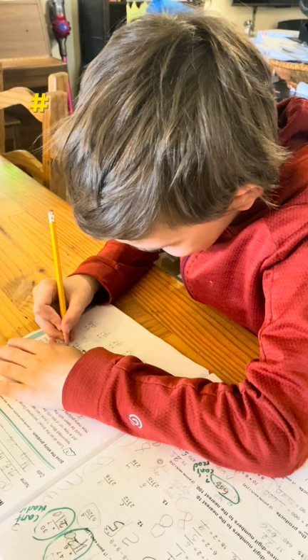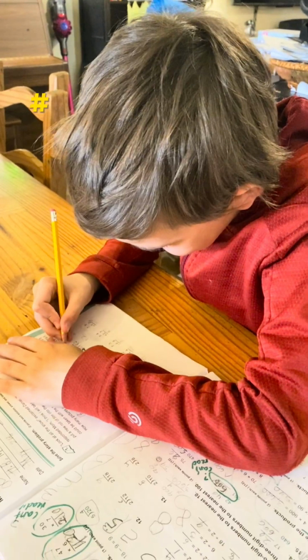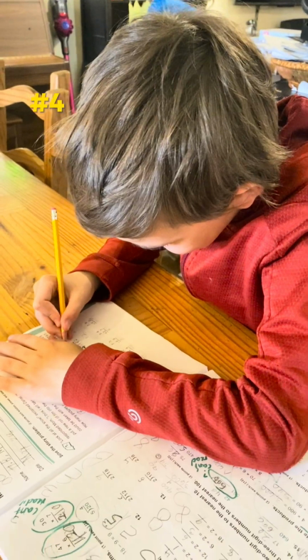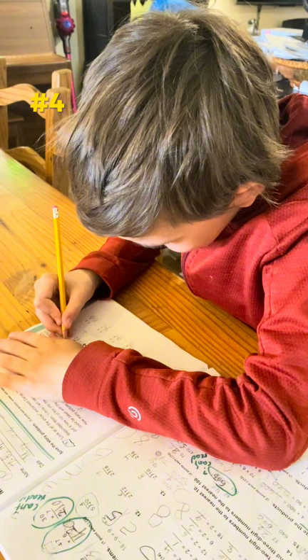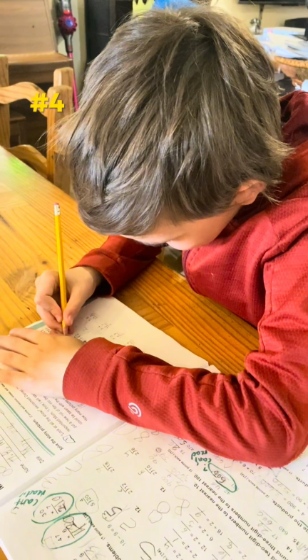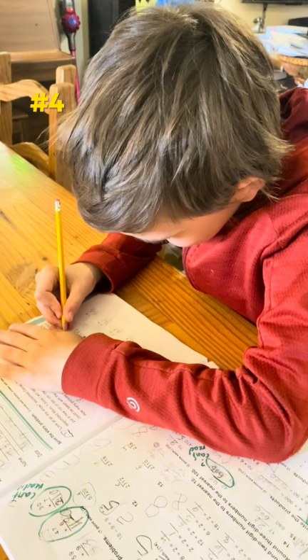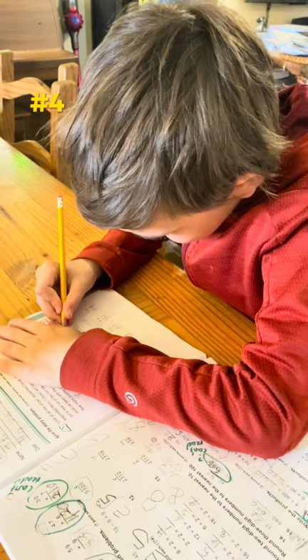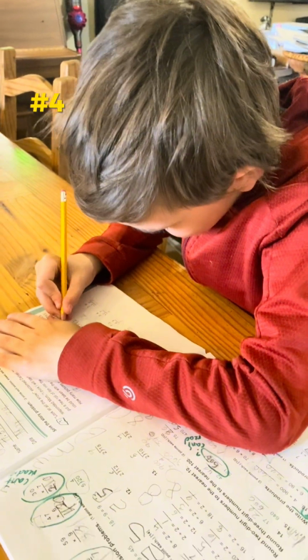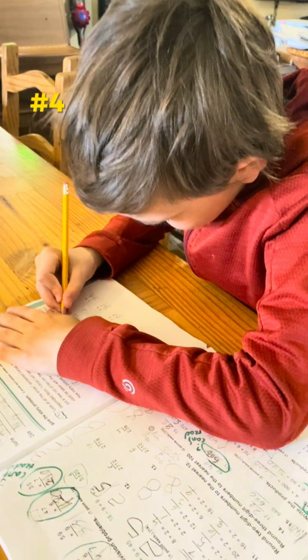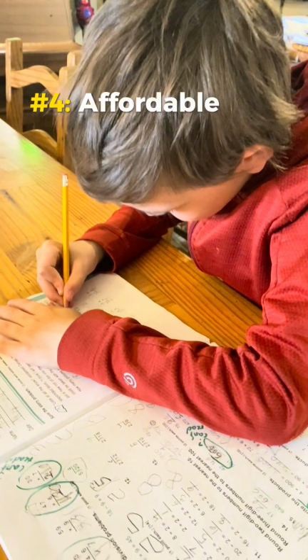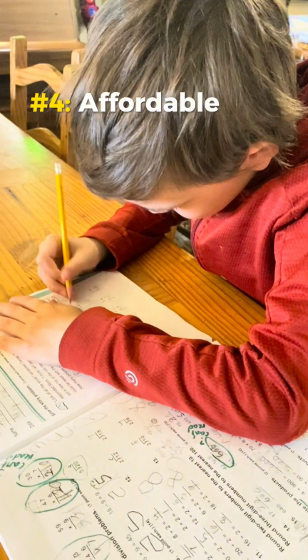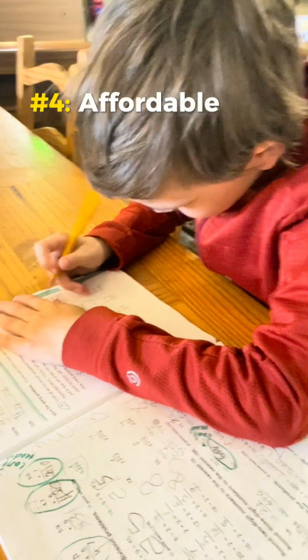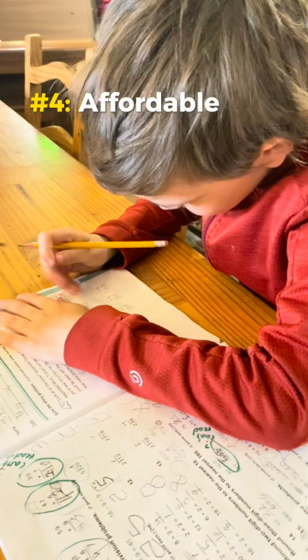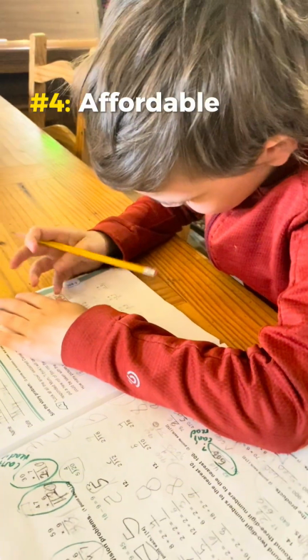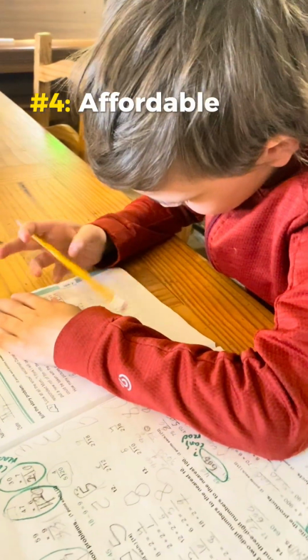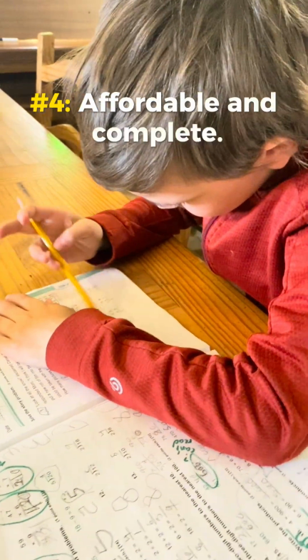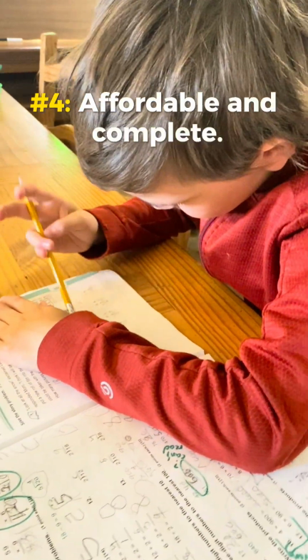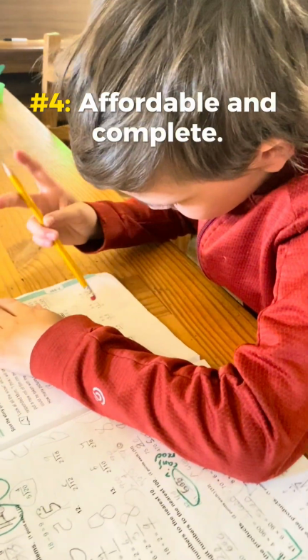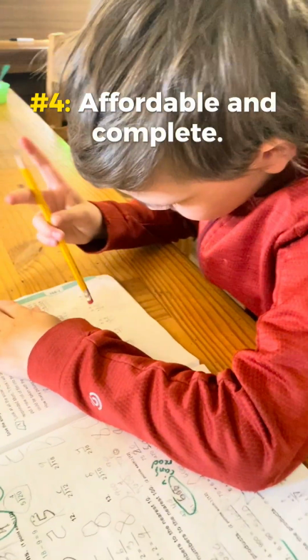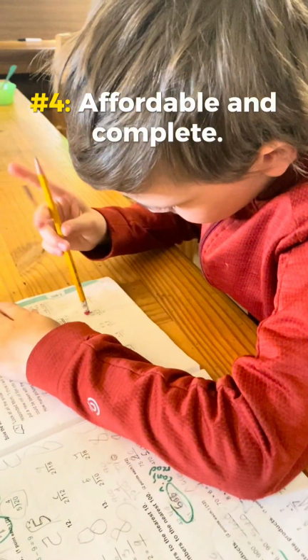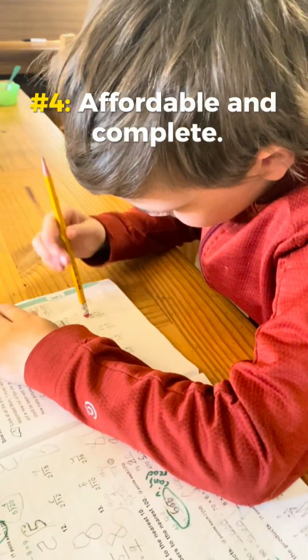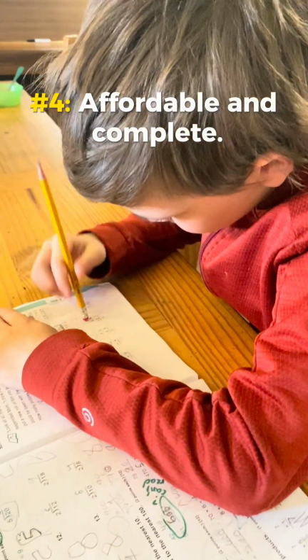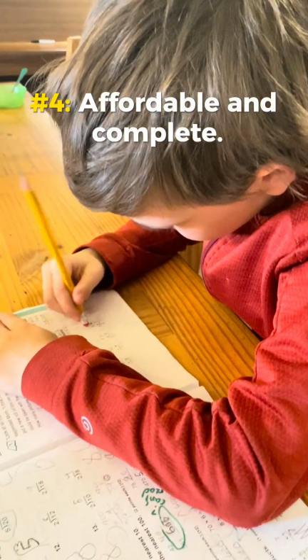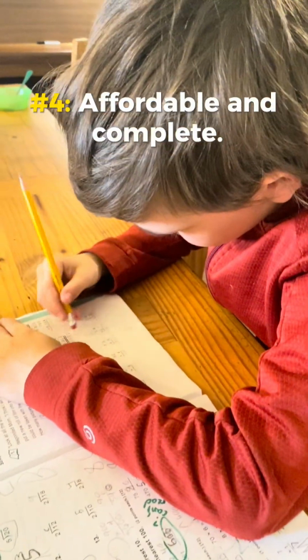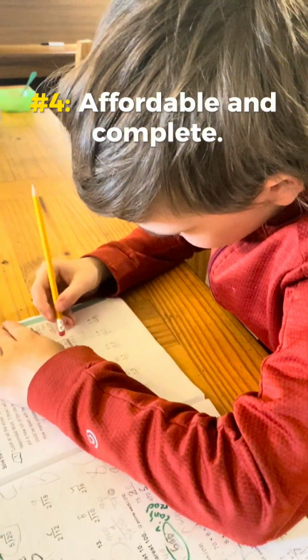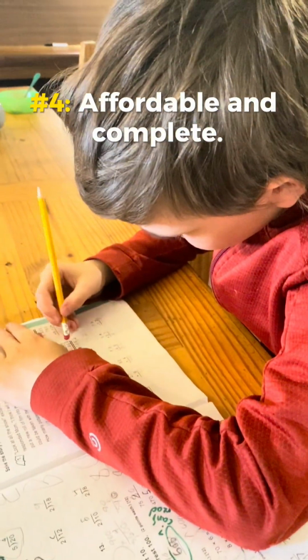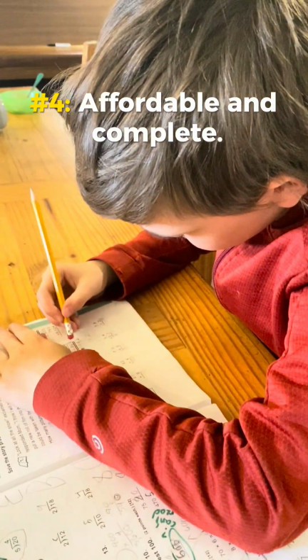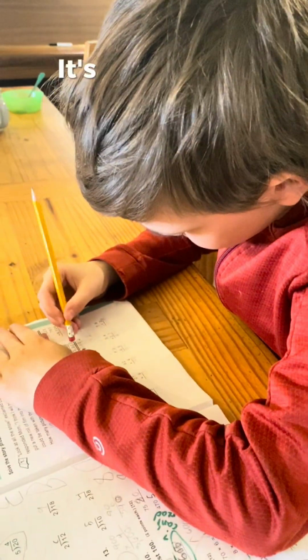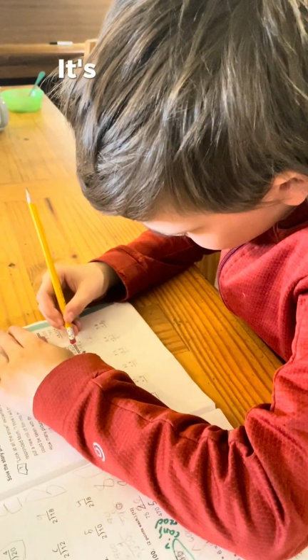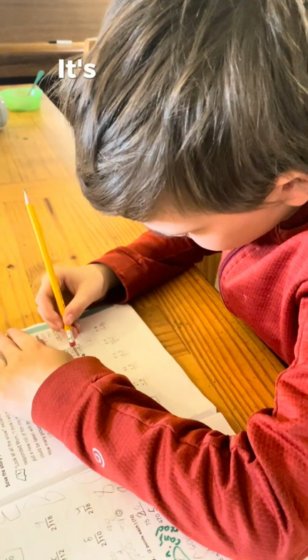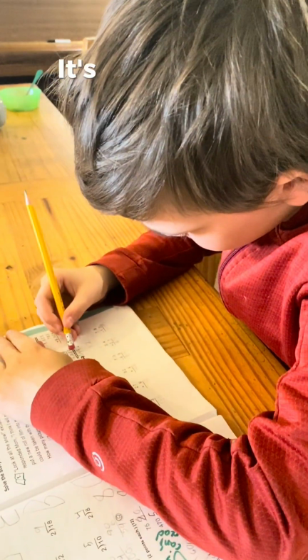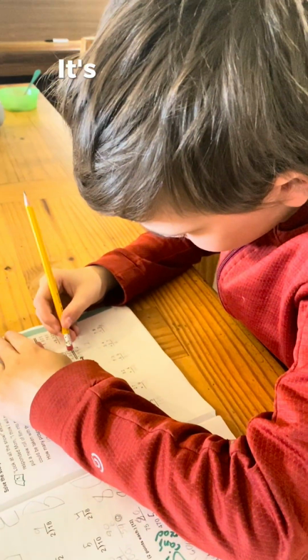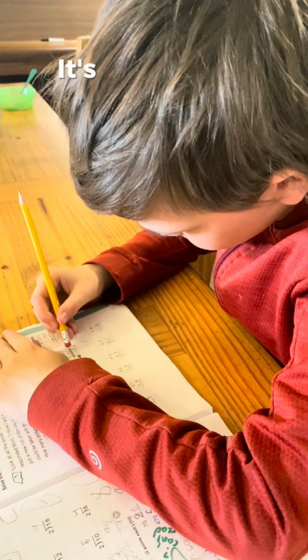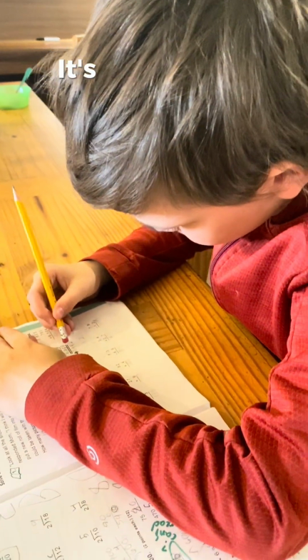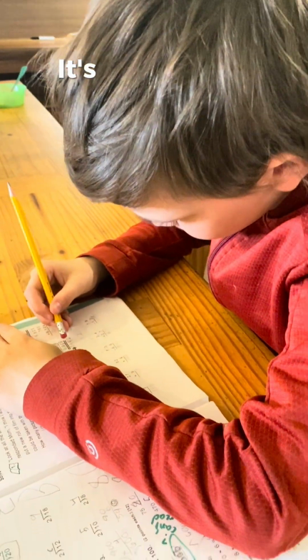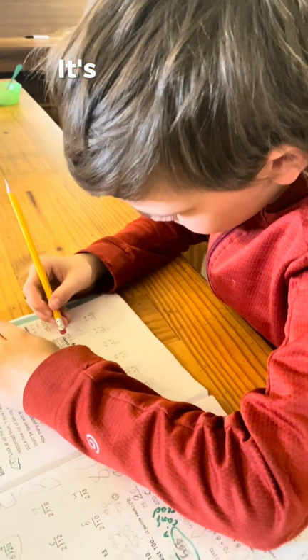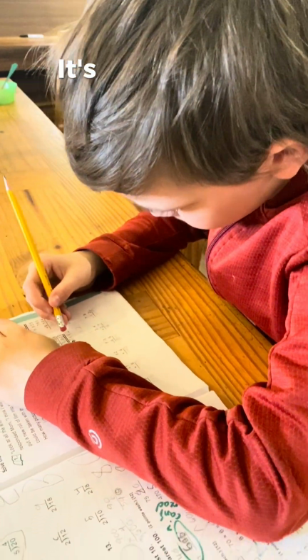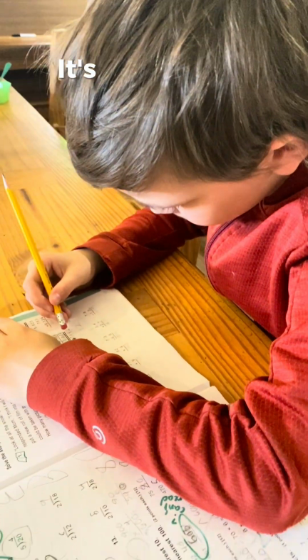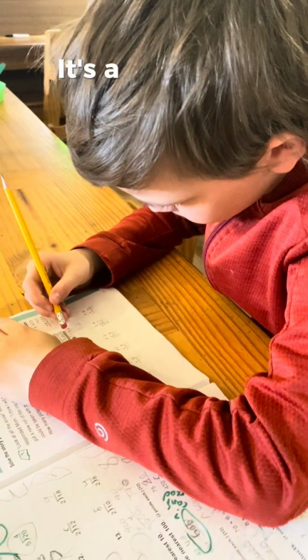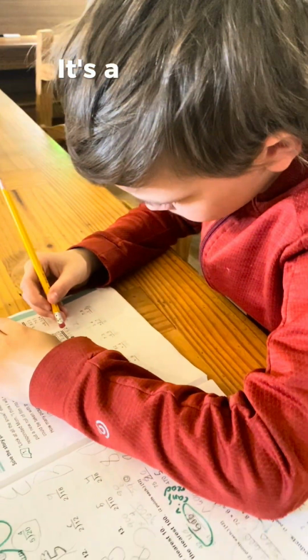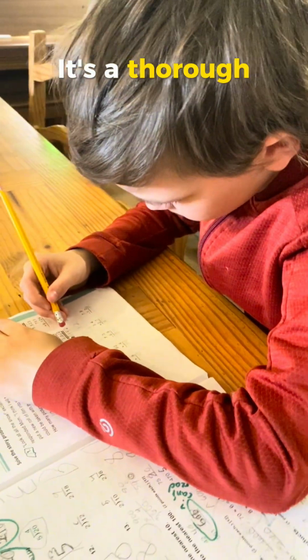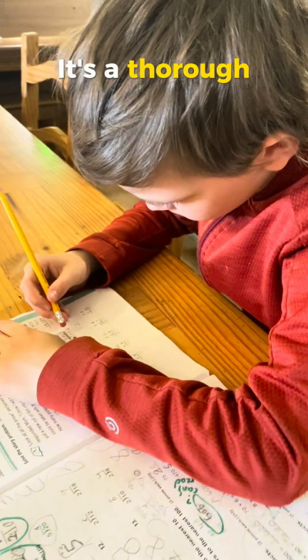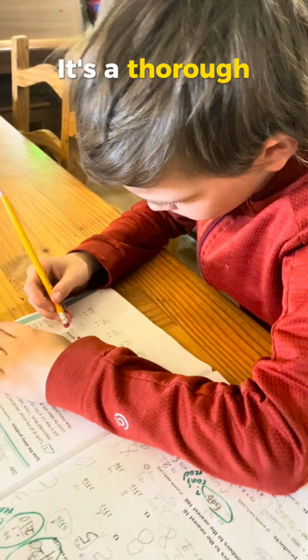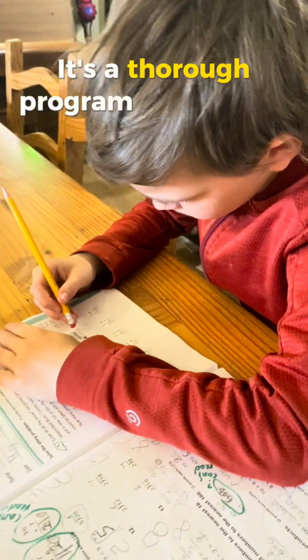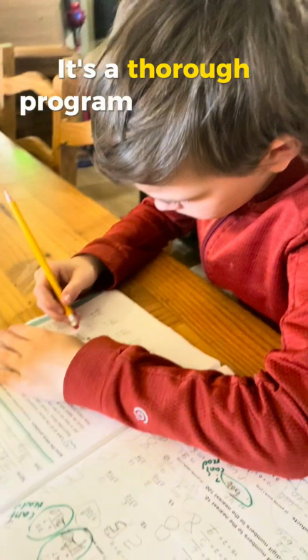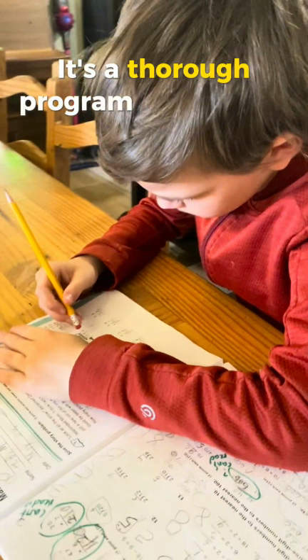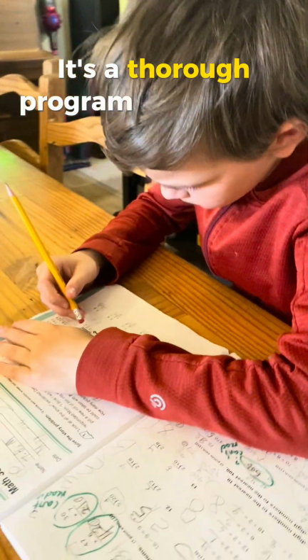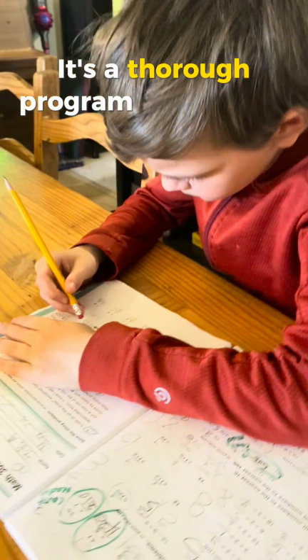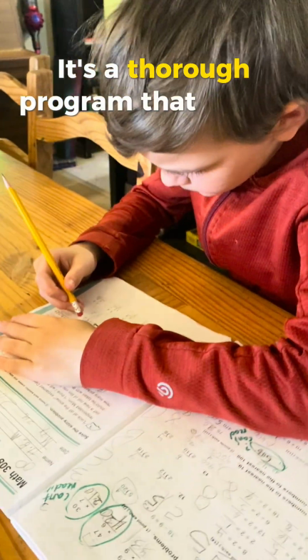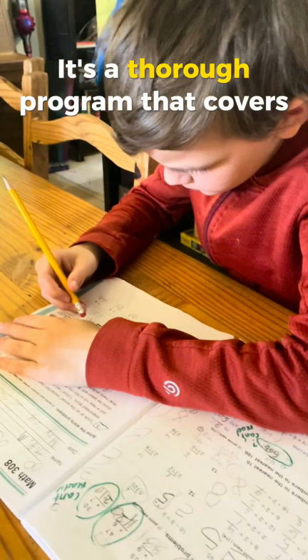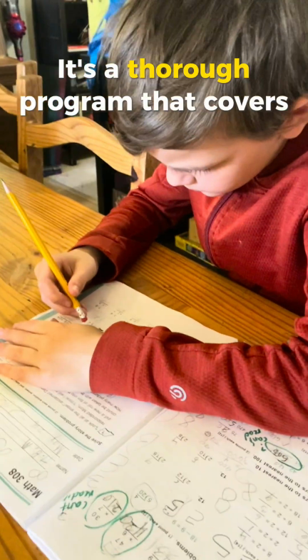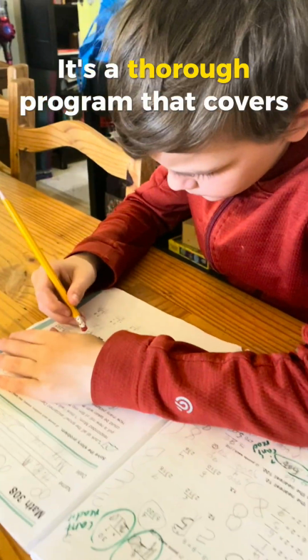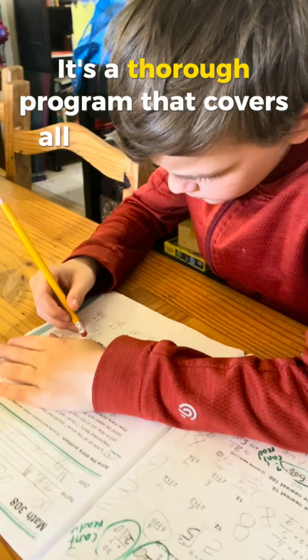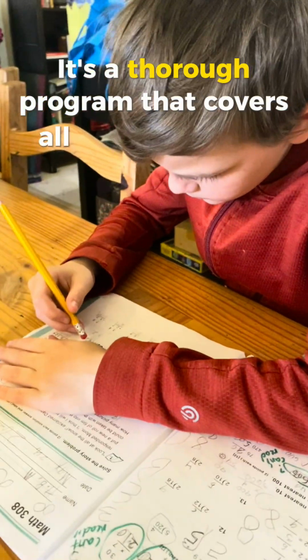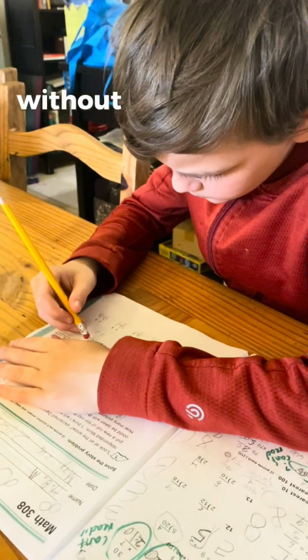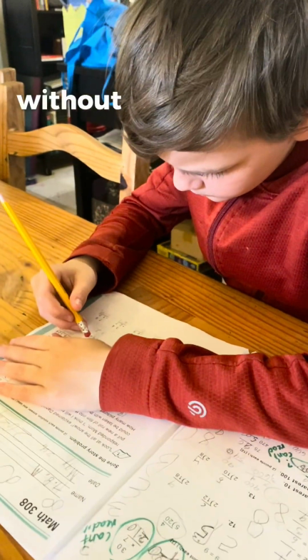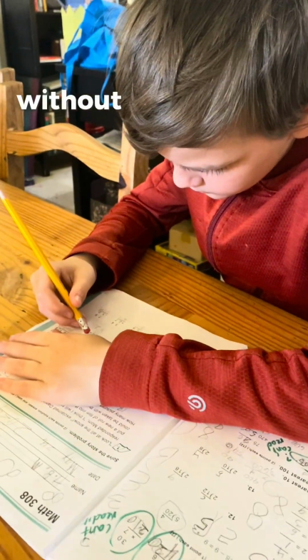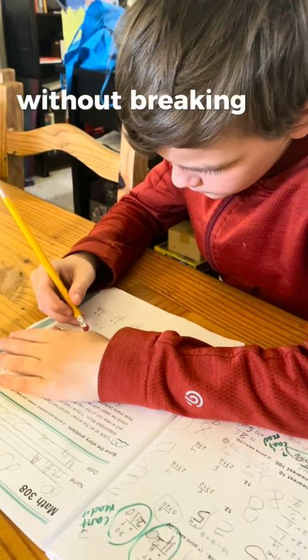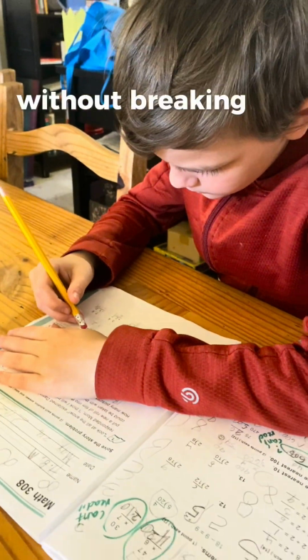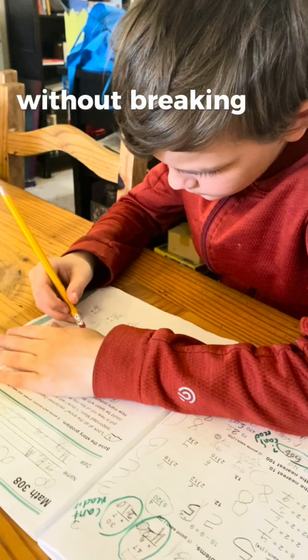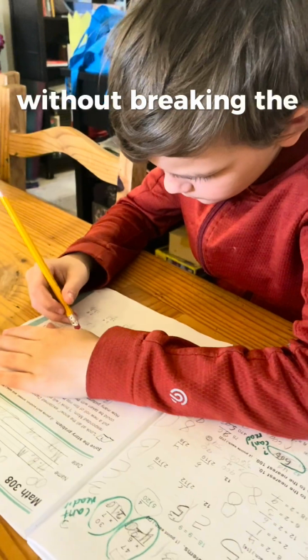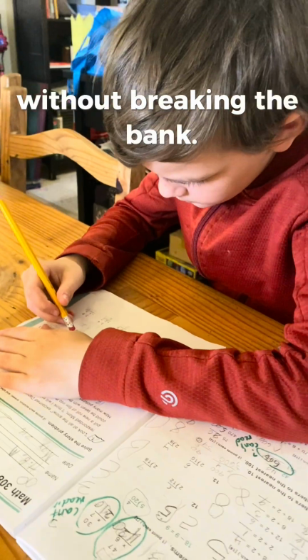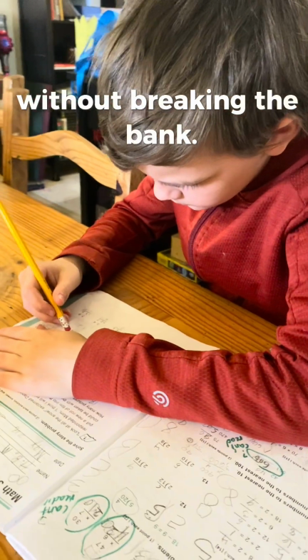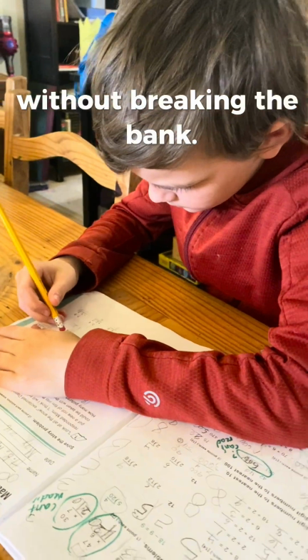Number four: affordable and complete. It's a thorough program that covers all the basics and more without breaking the bank.